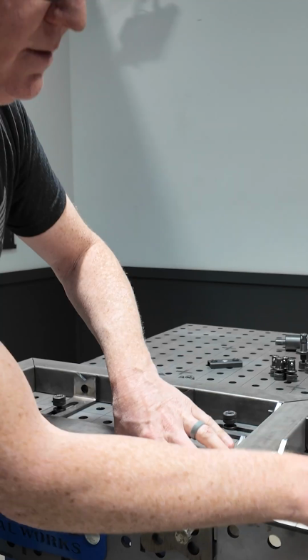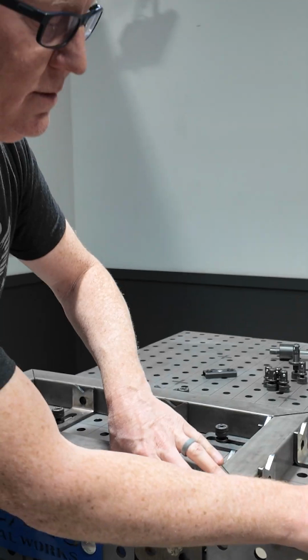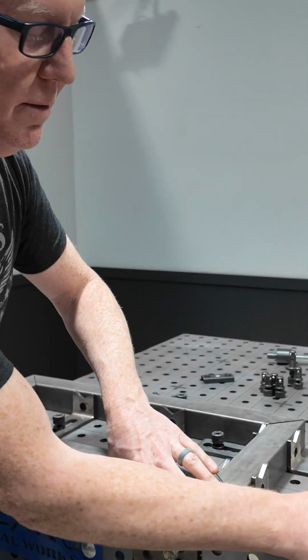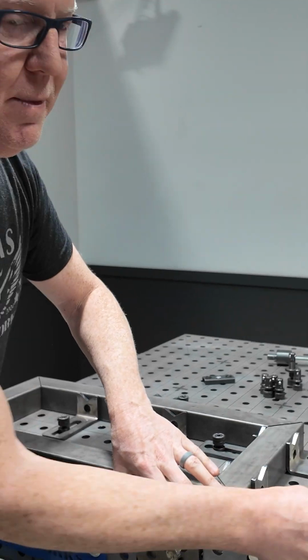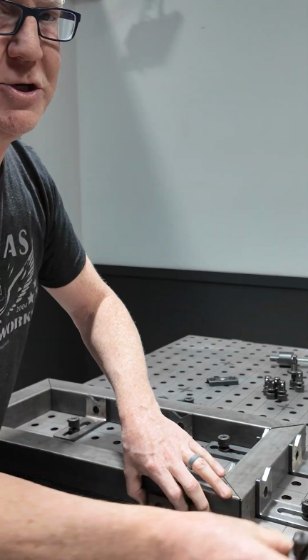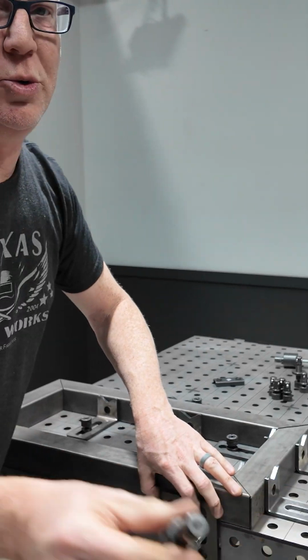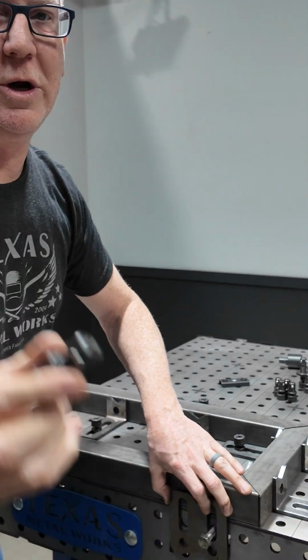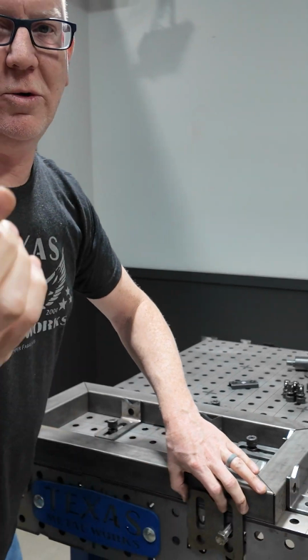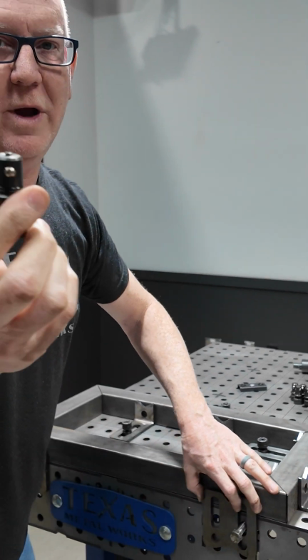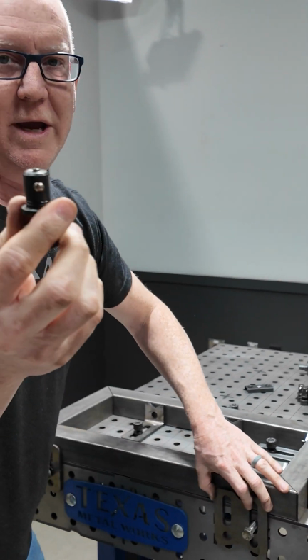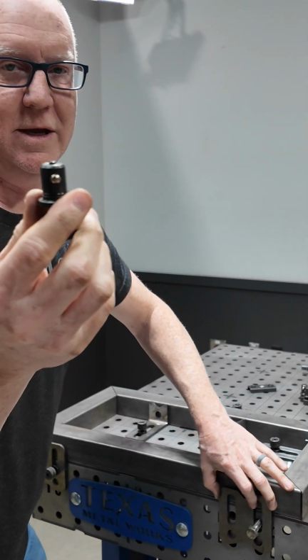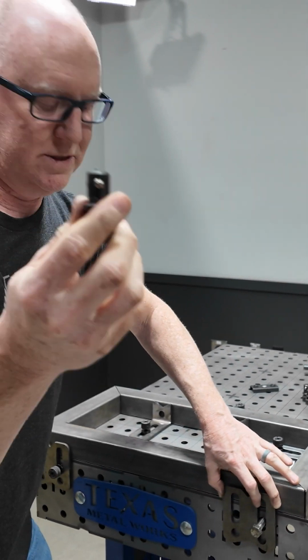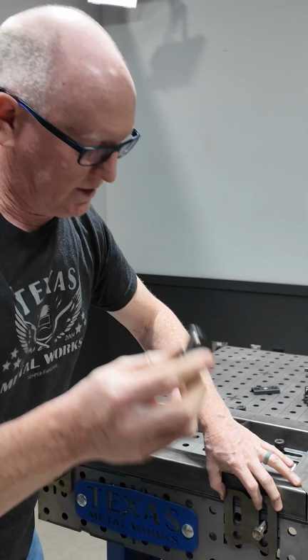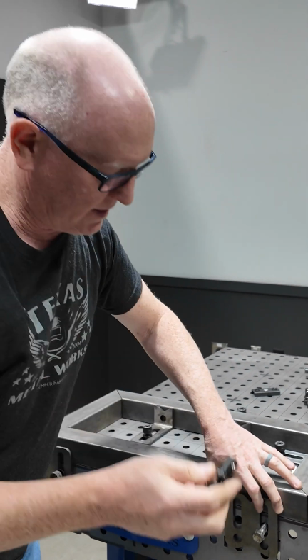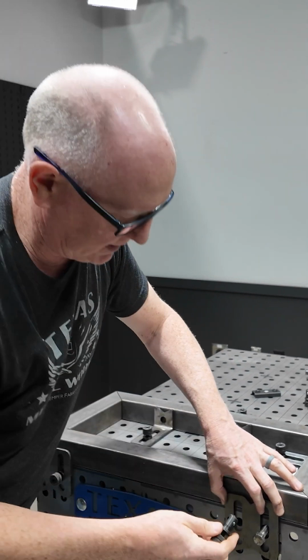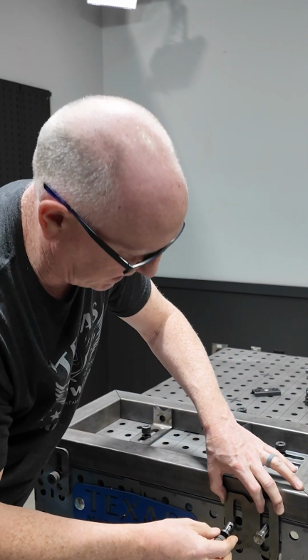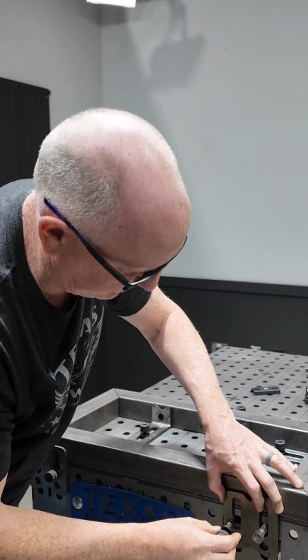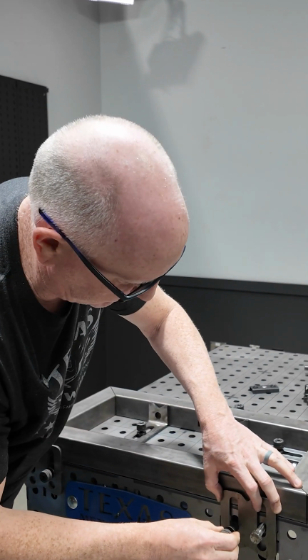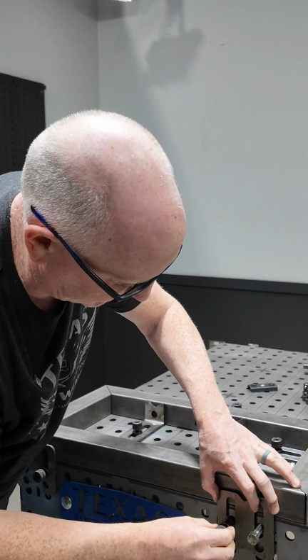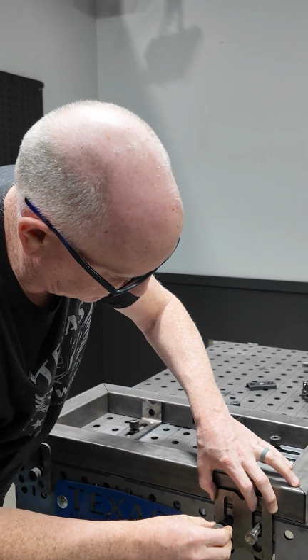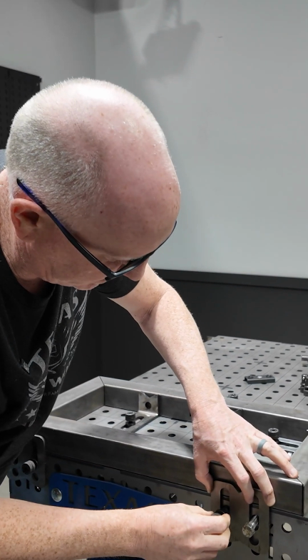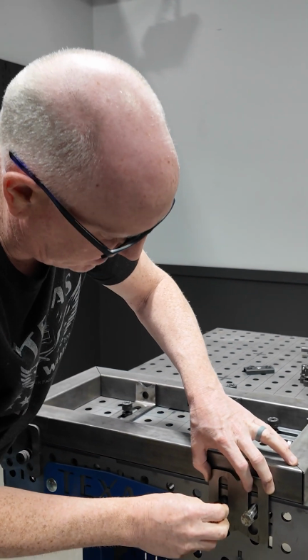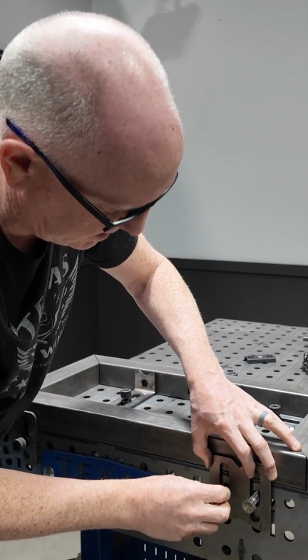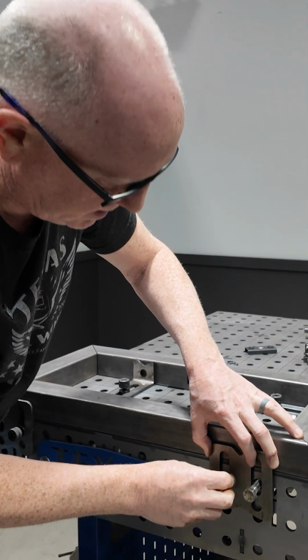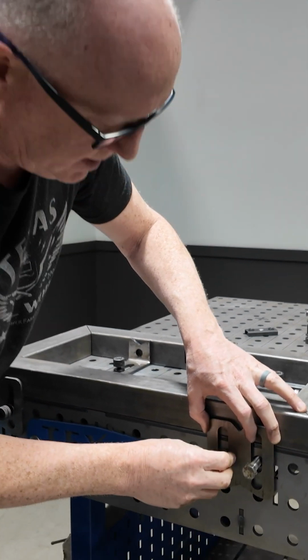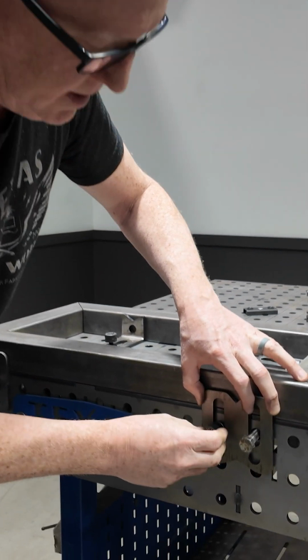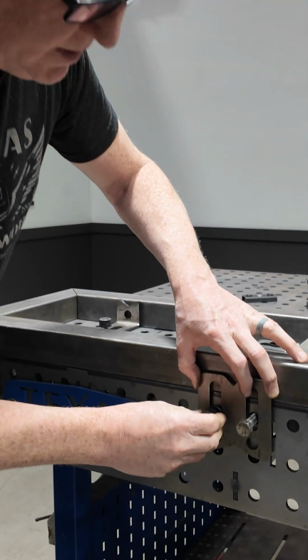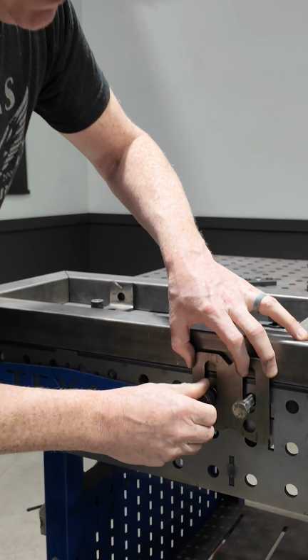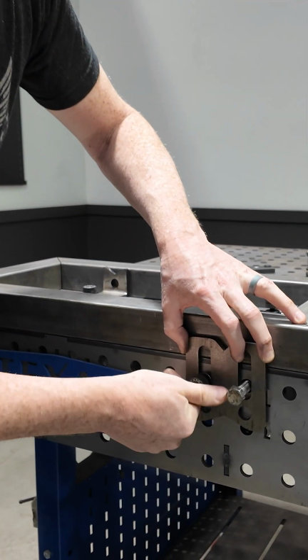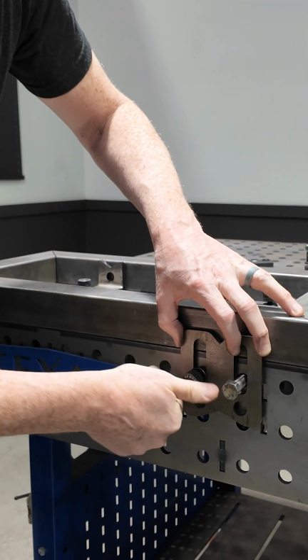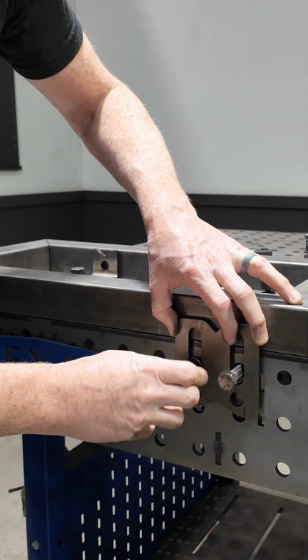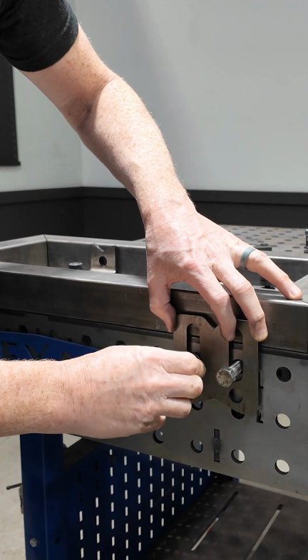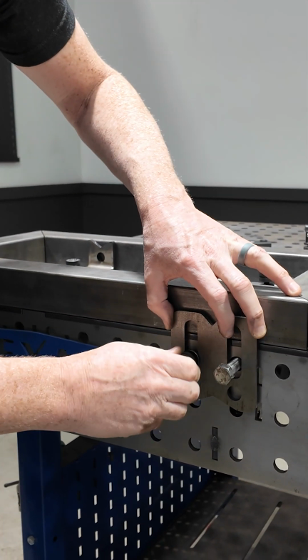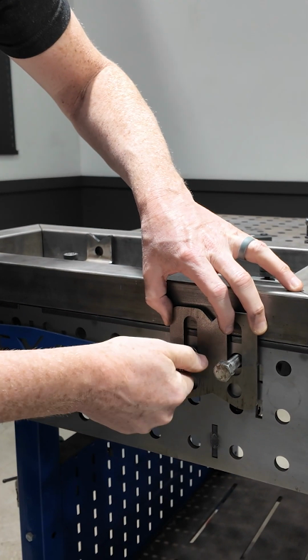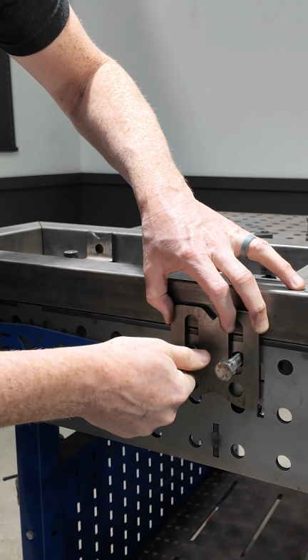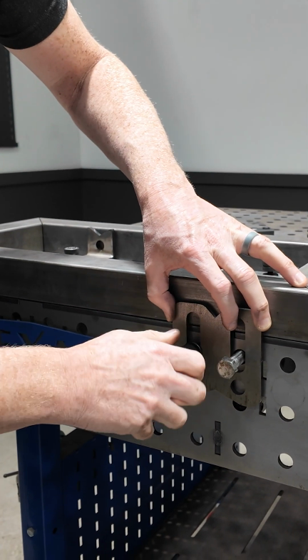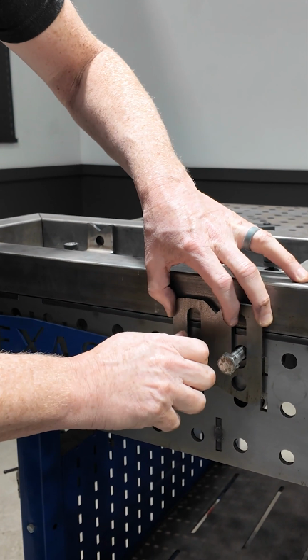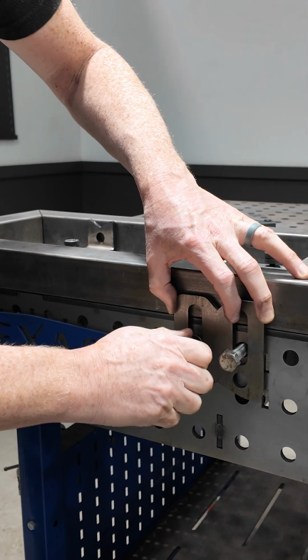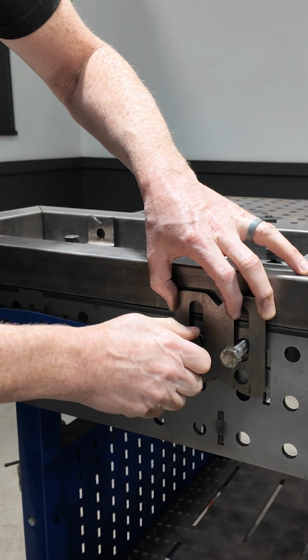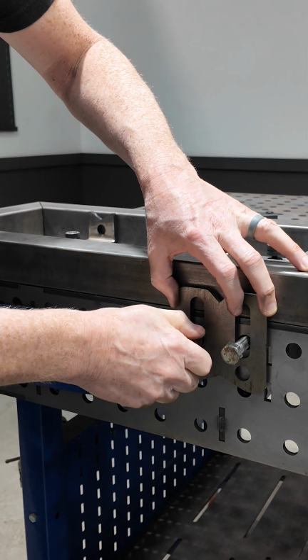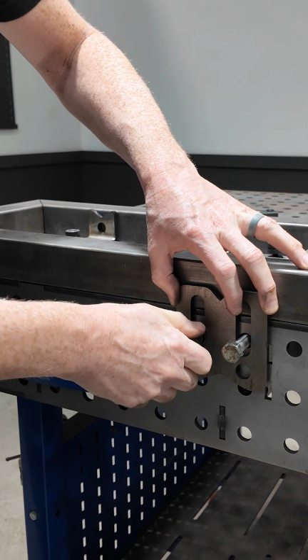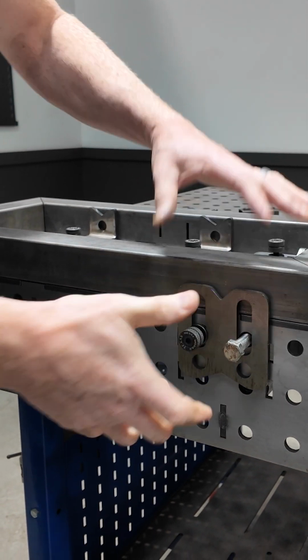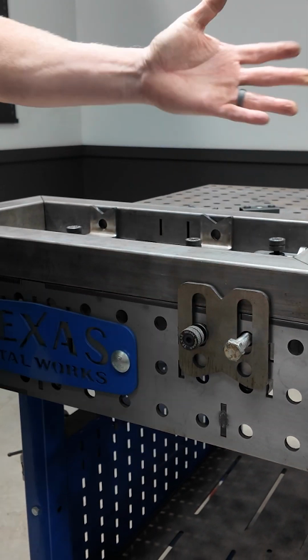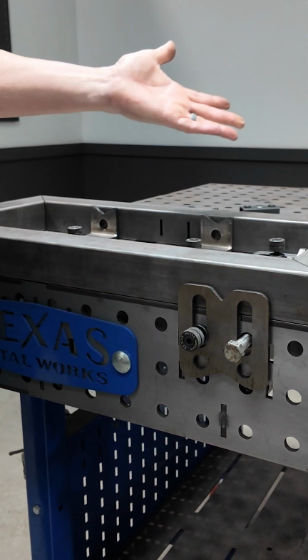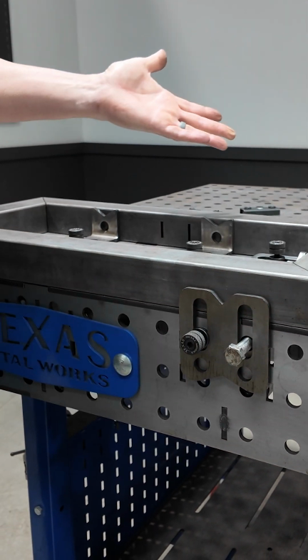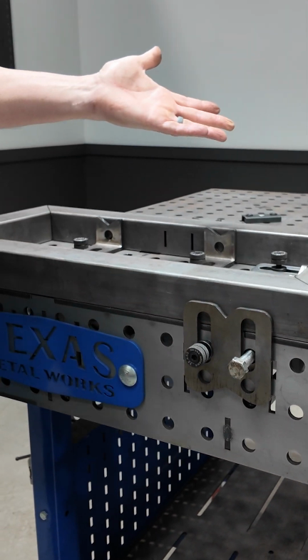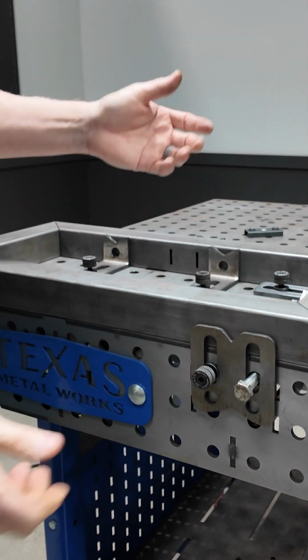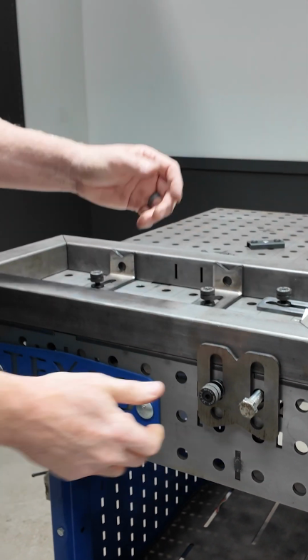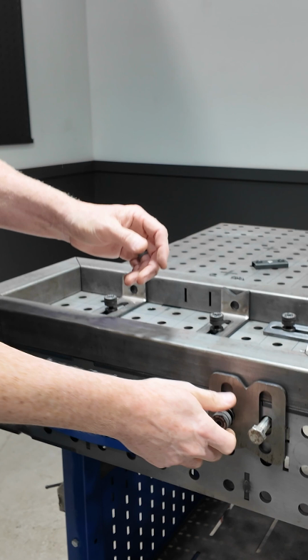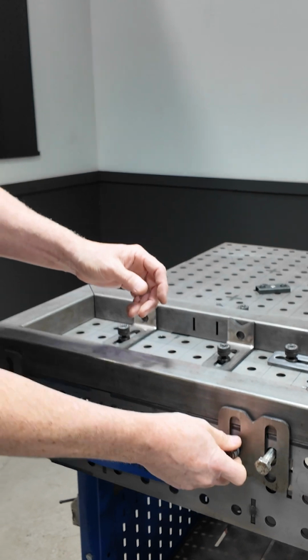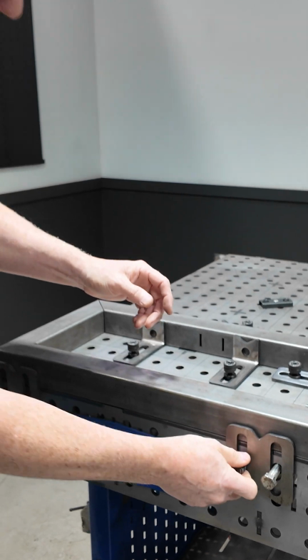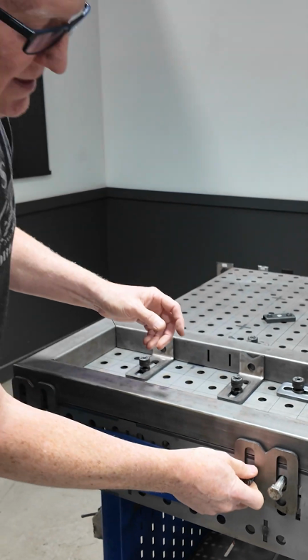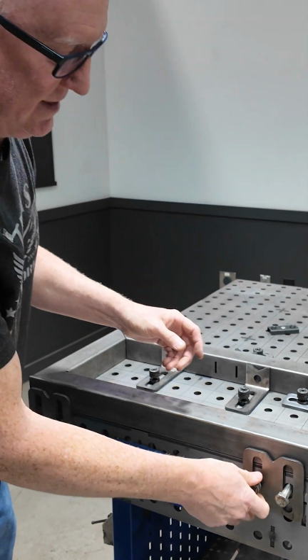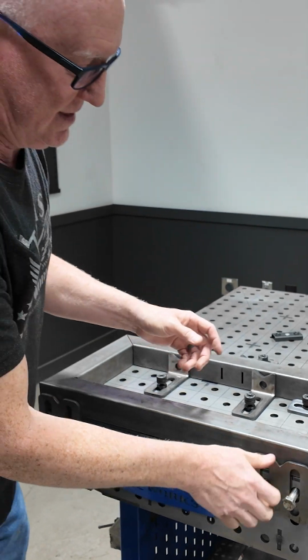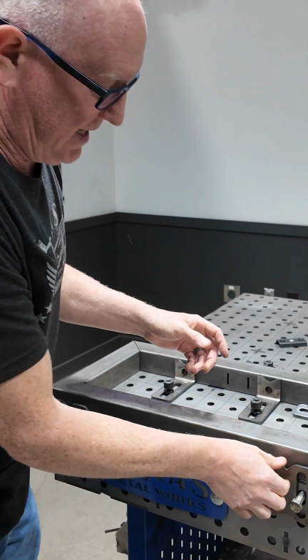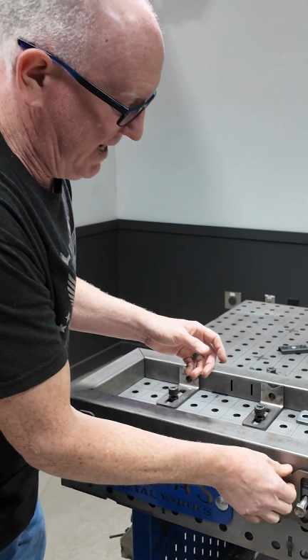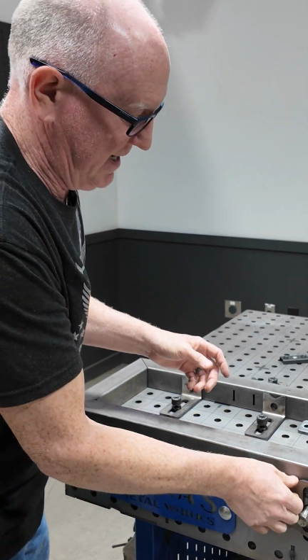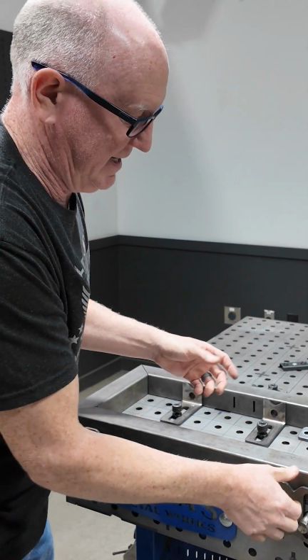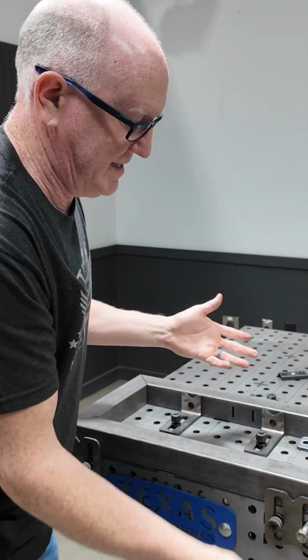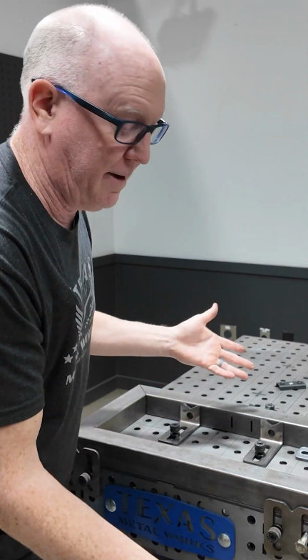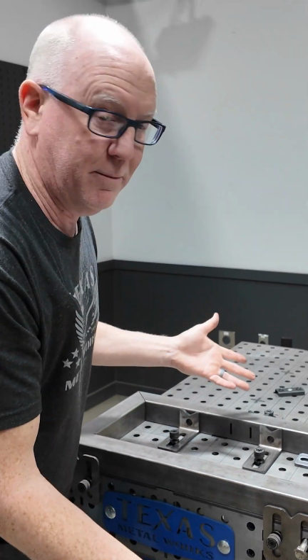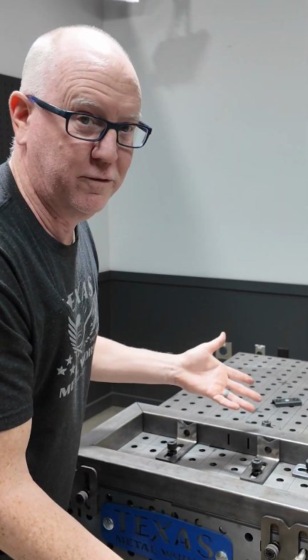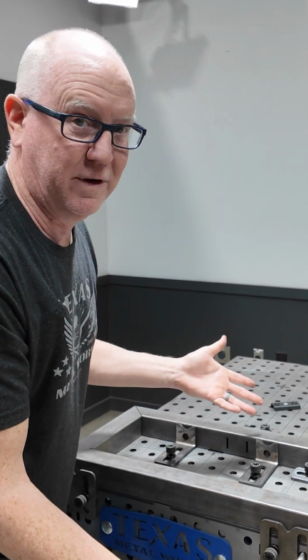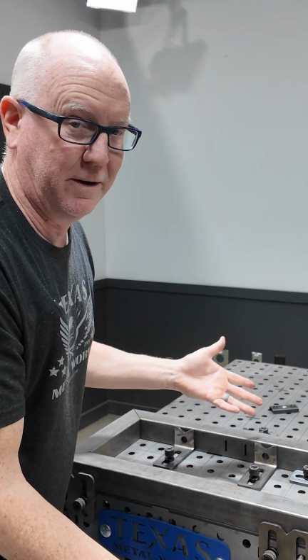The much quicker way is to take that pin, stick it in the hole and turn — and we're done. That is tight. That's not moving.